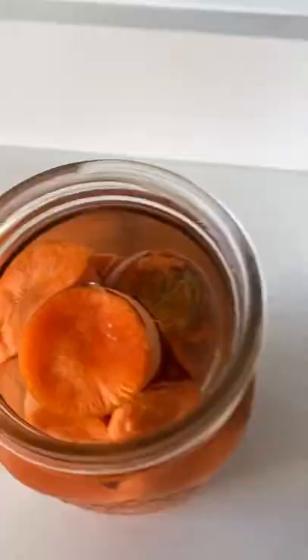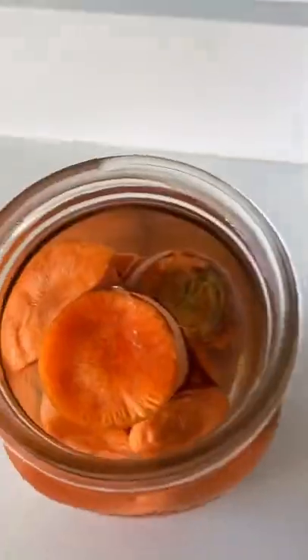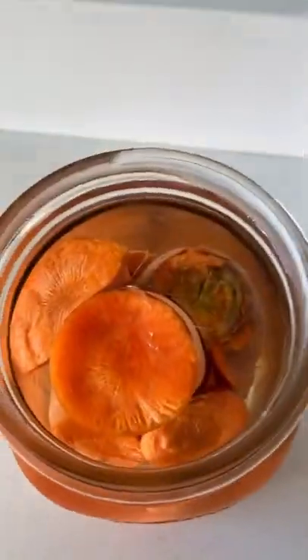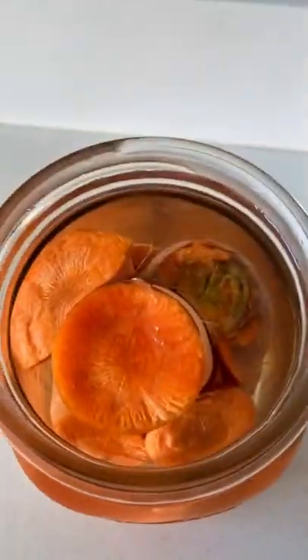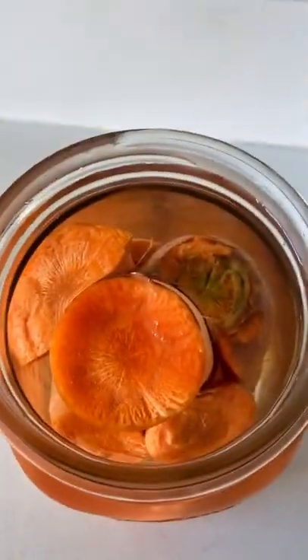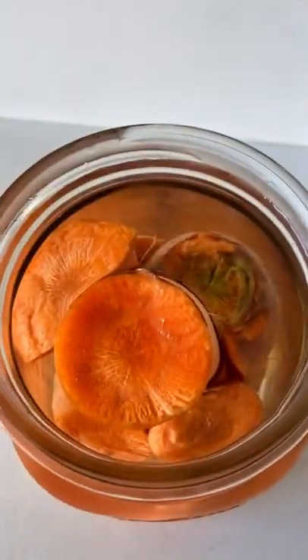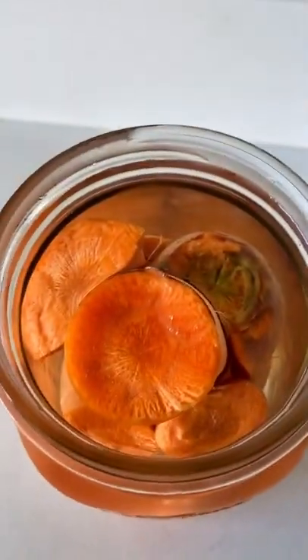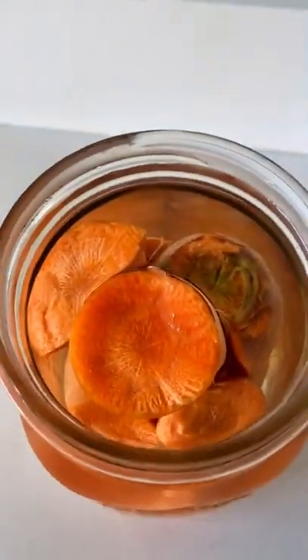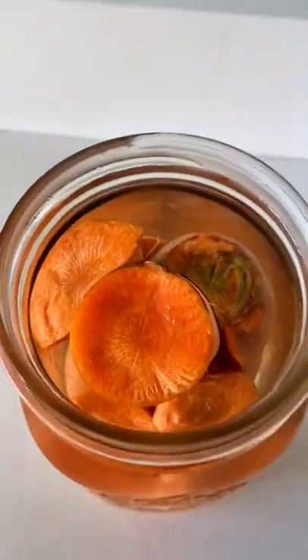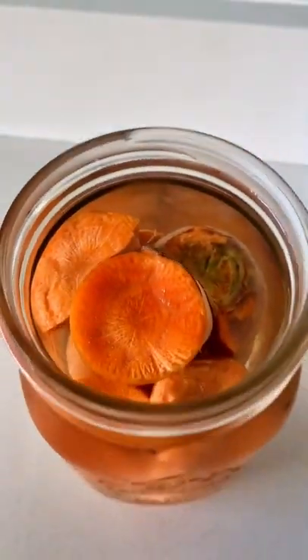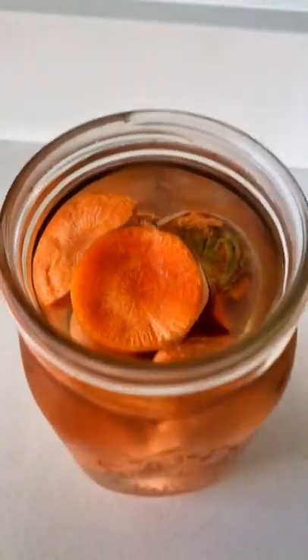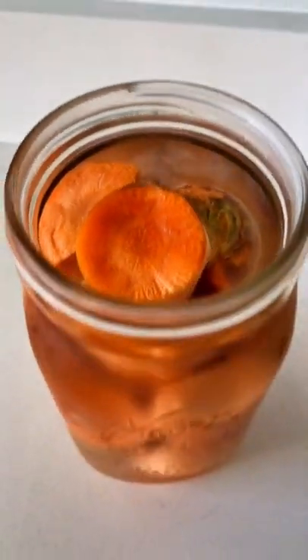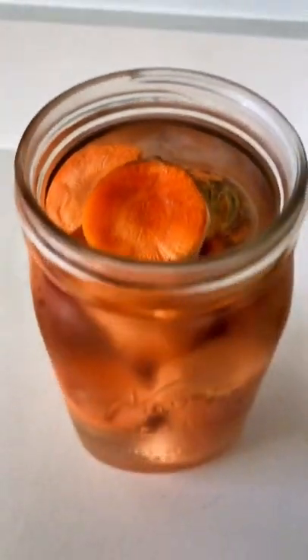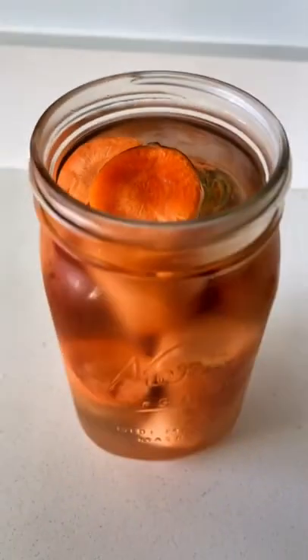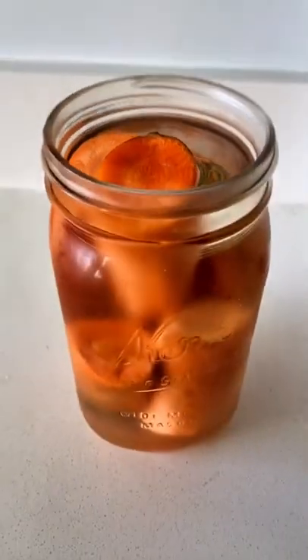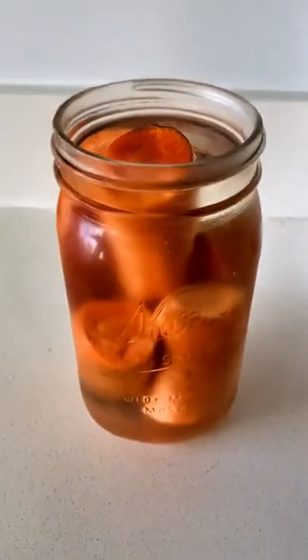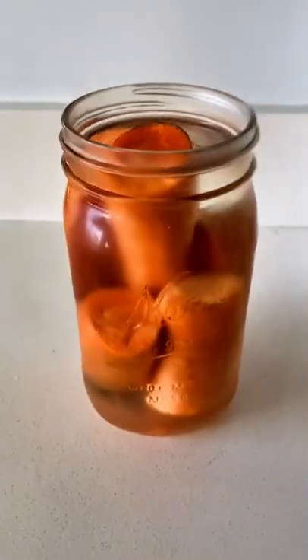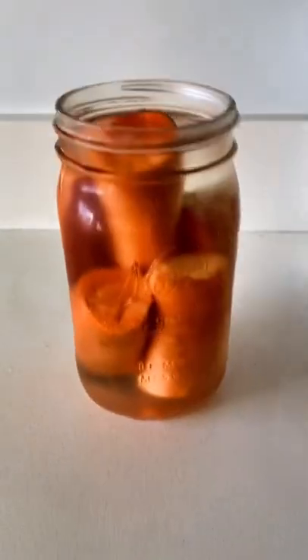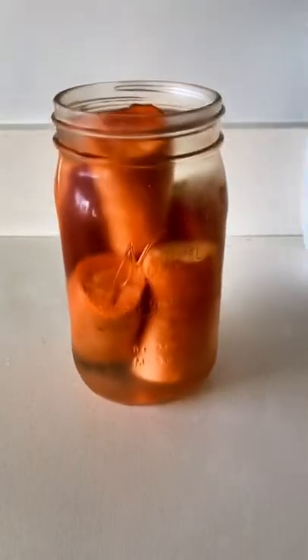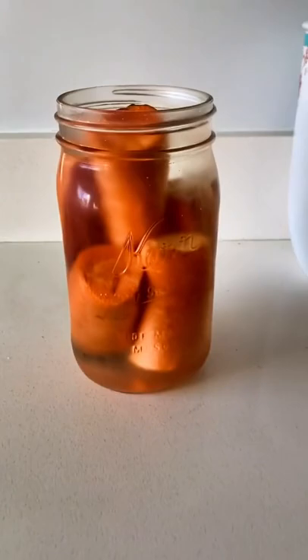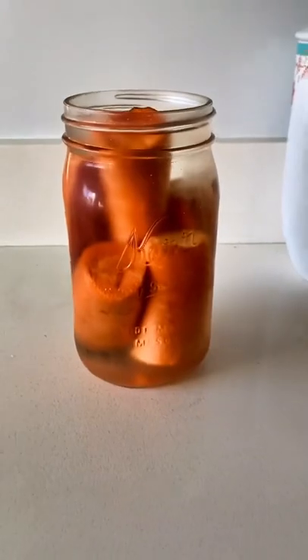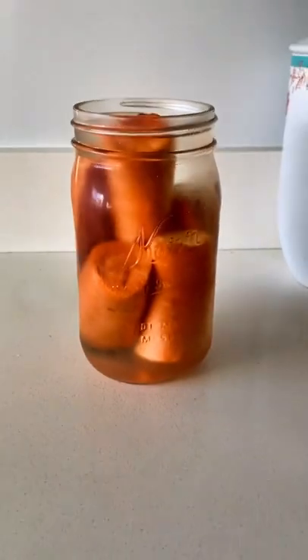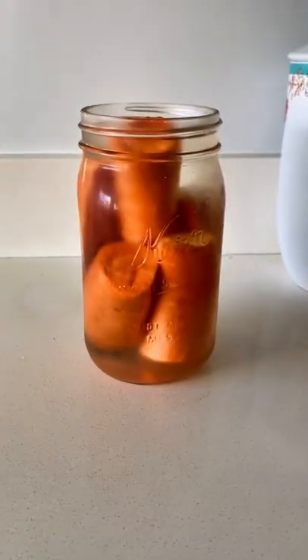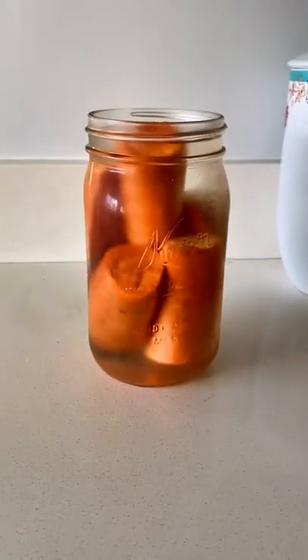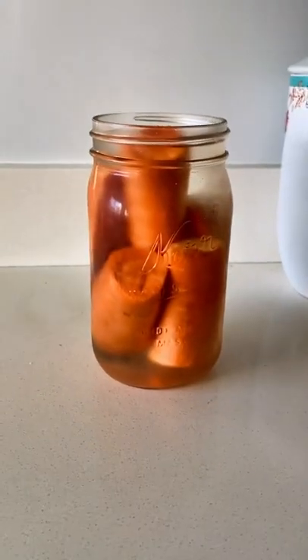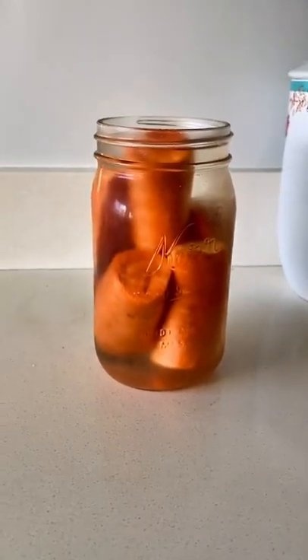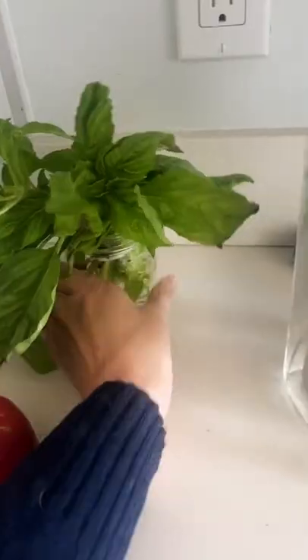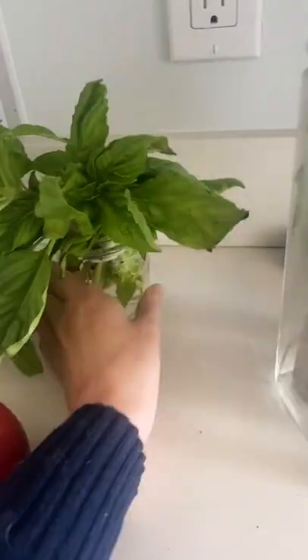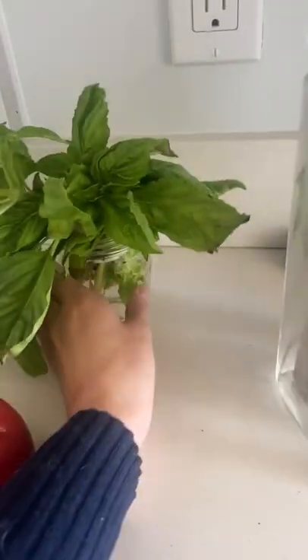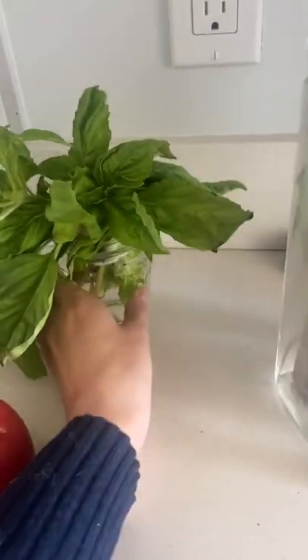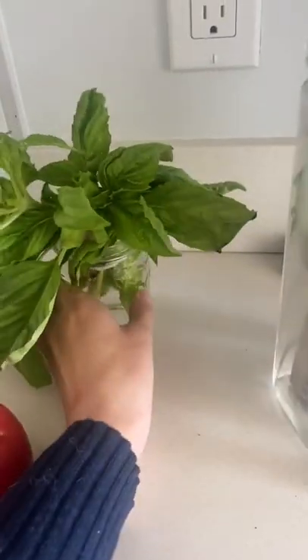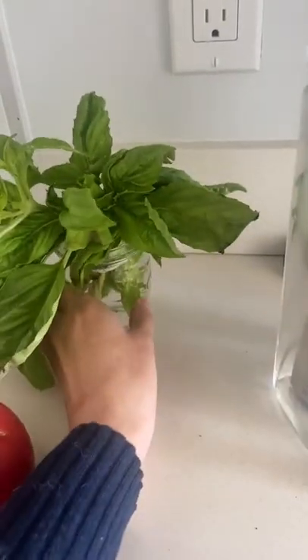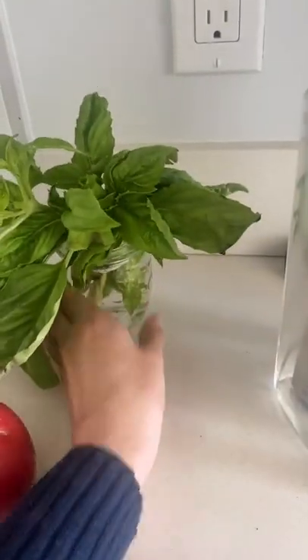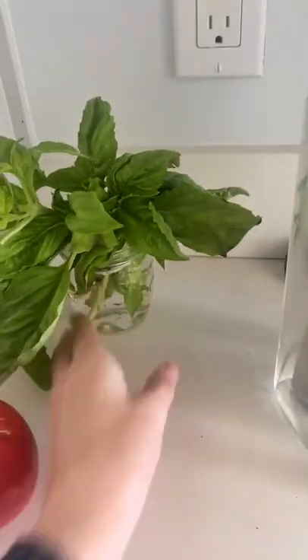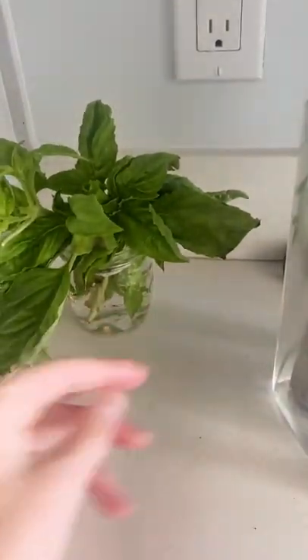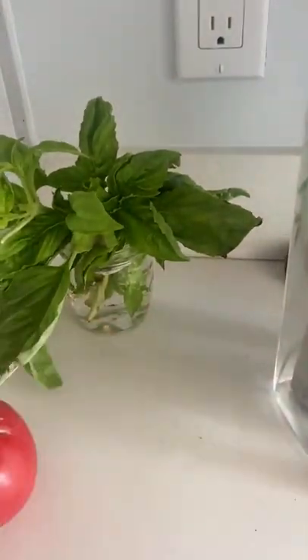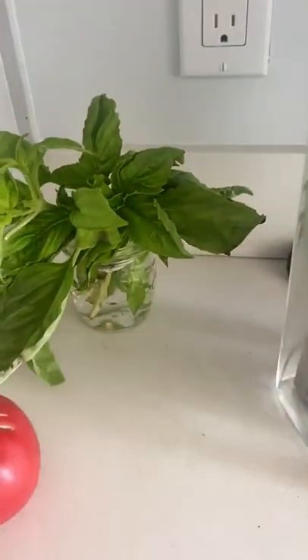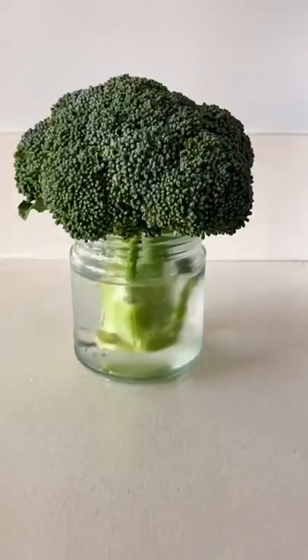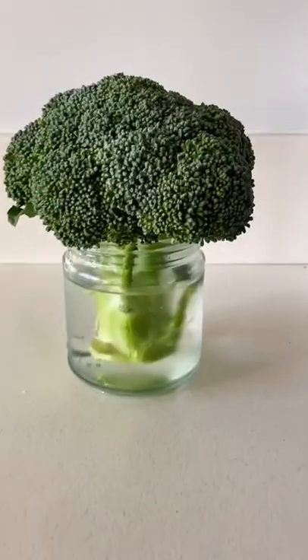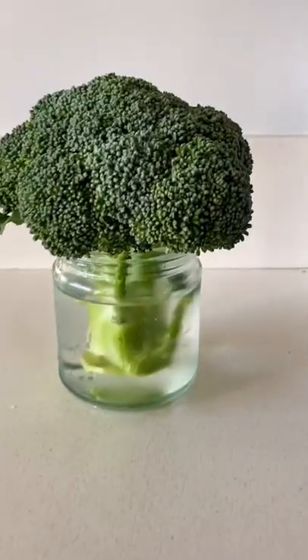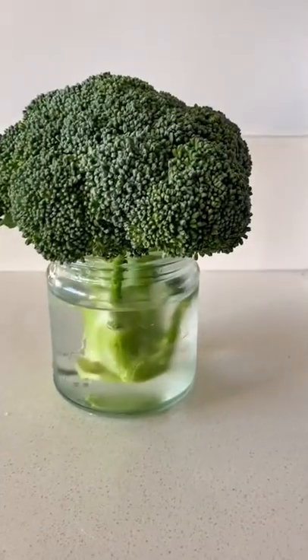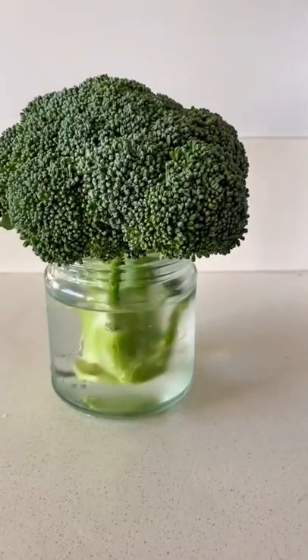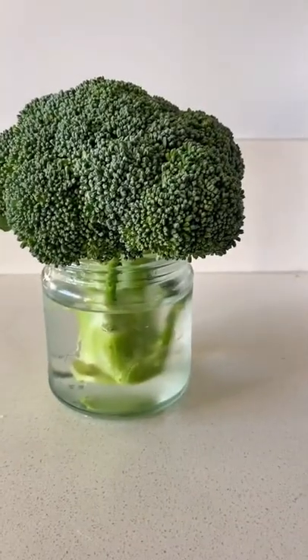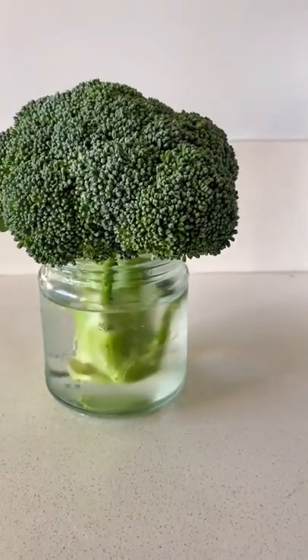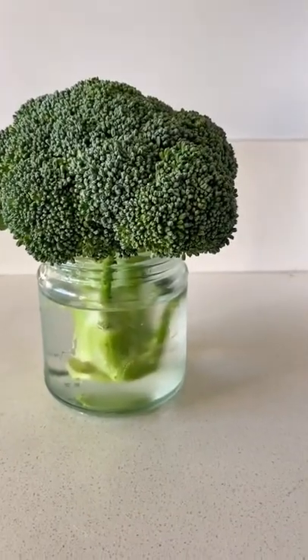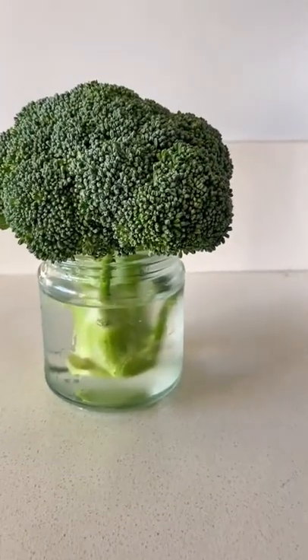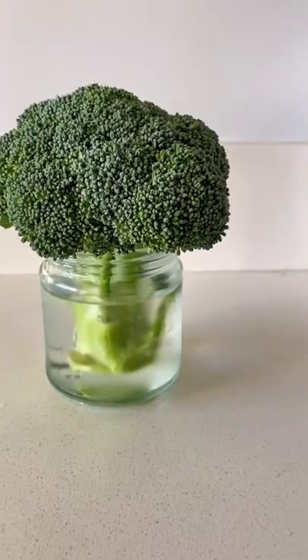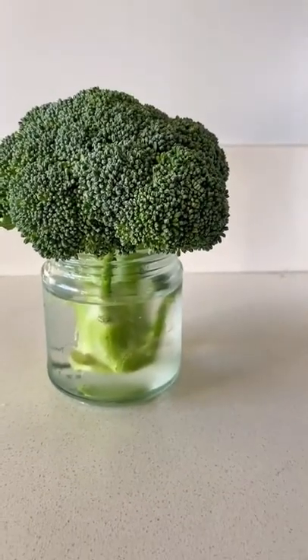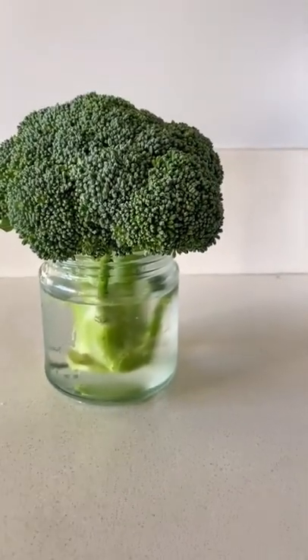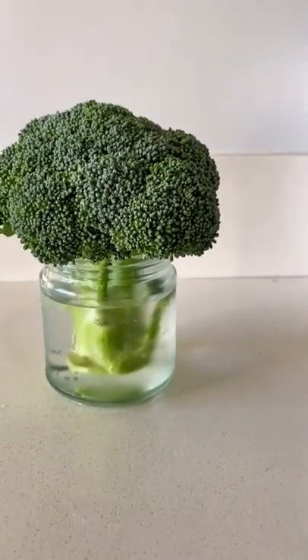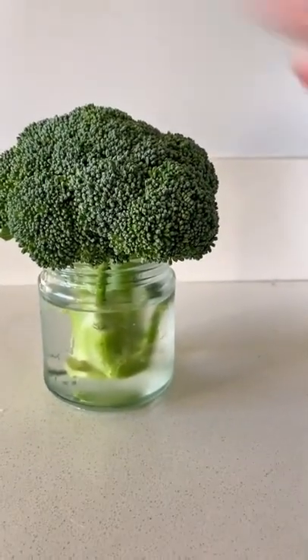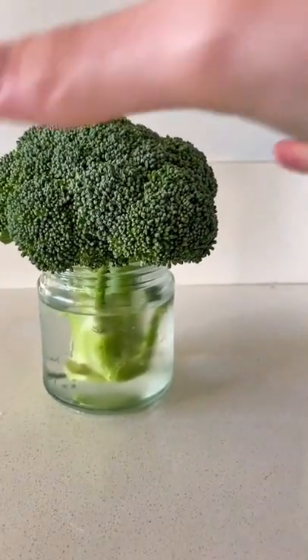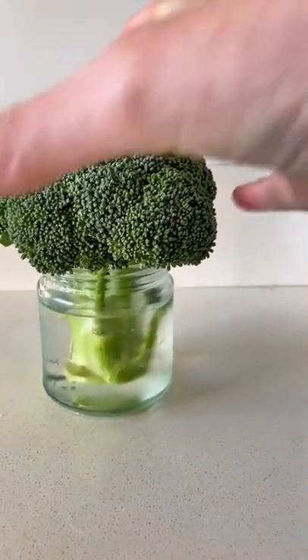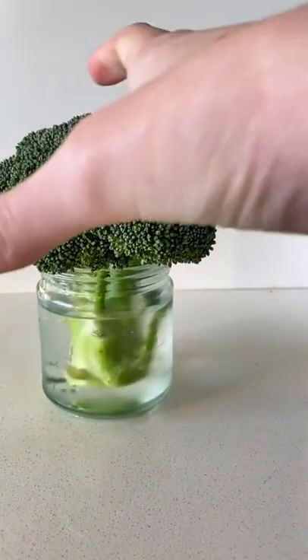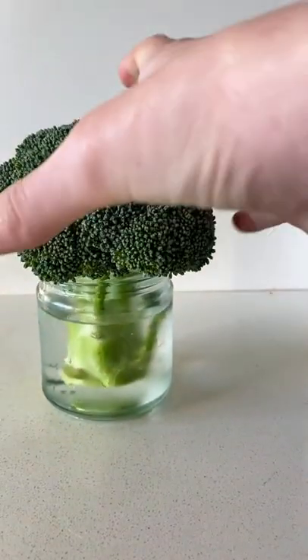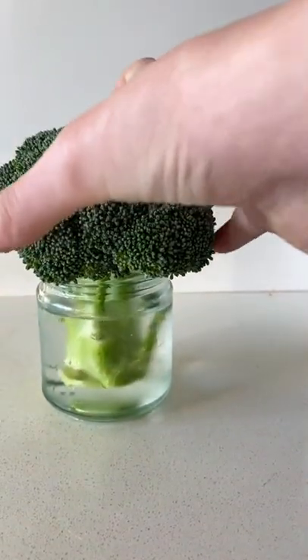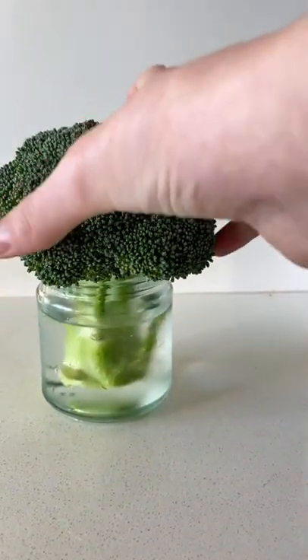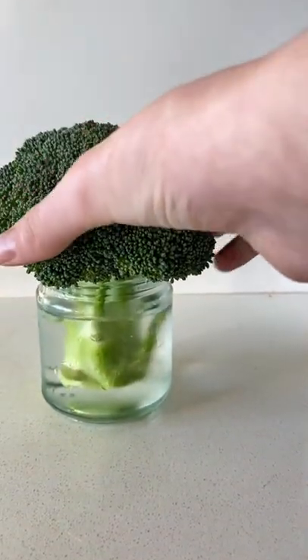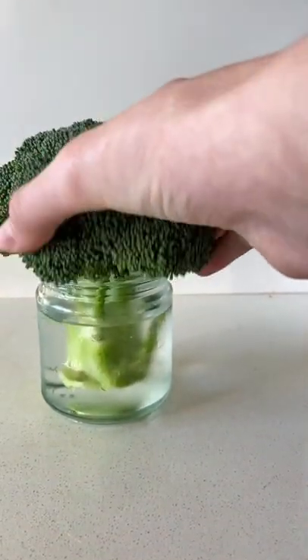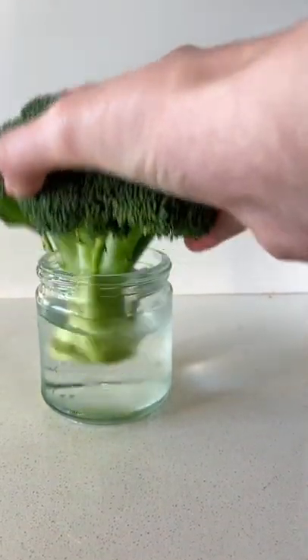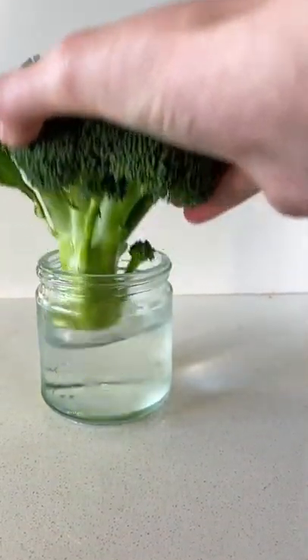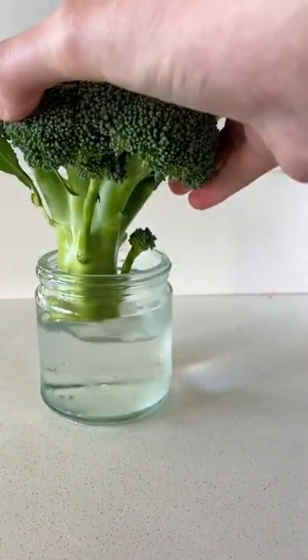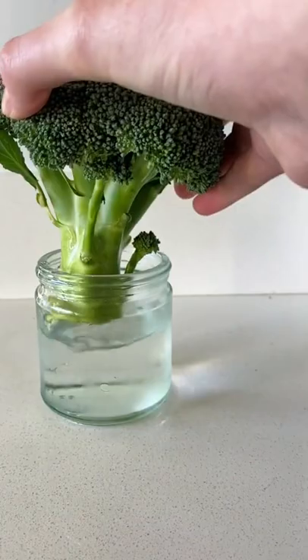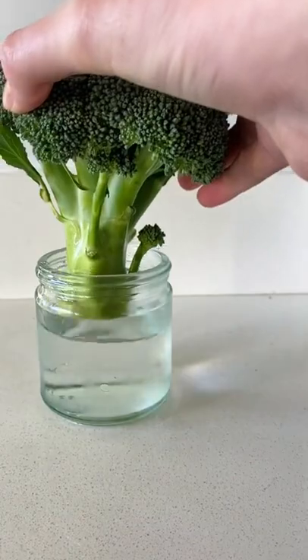Keep carrots and celery submerged in water — they'll stay crispy for weeks. Place your broccoli and herbs in small pots of water like a bouquet of flowers.